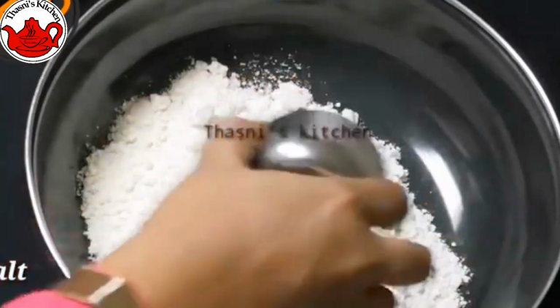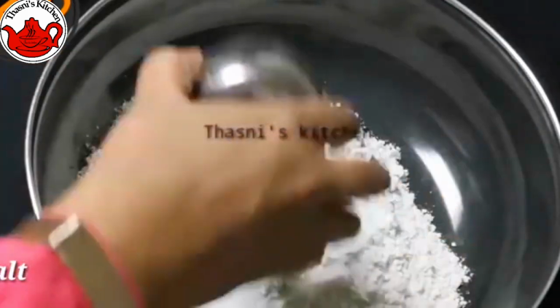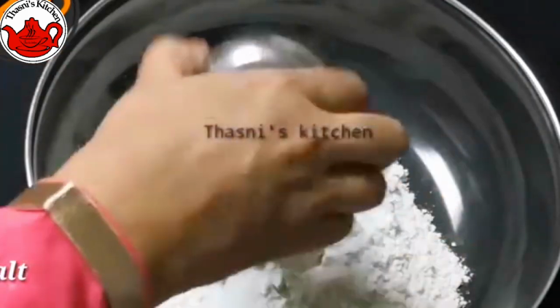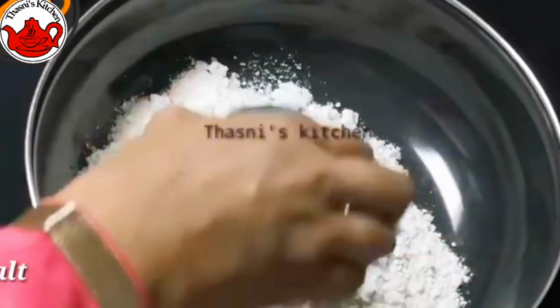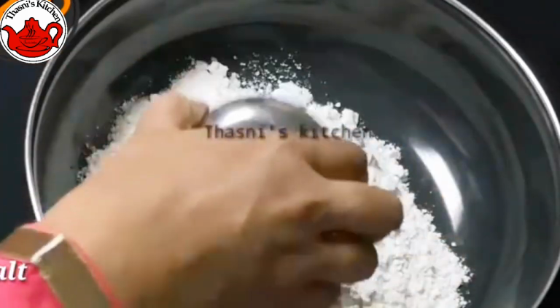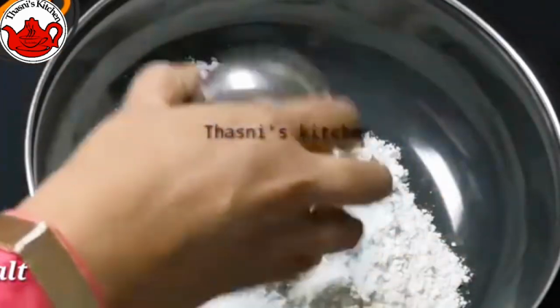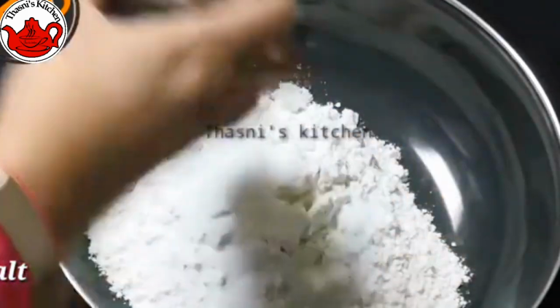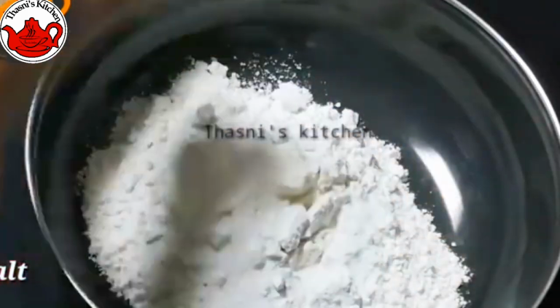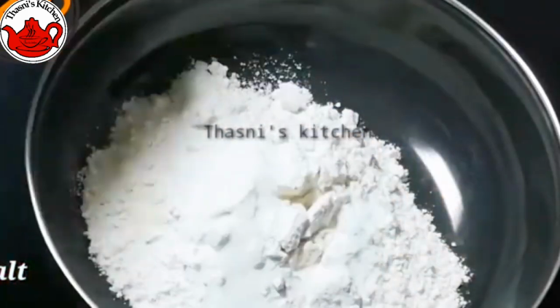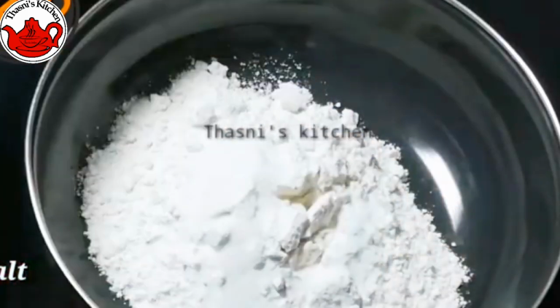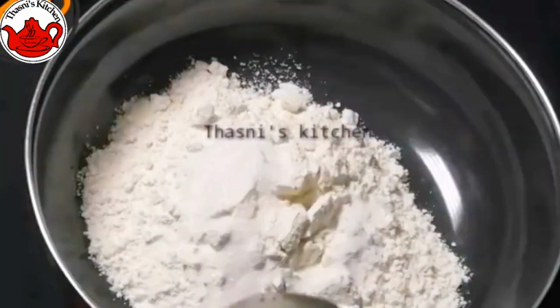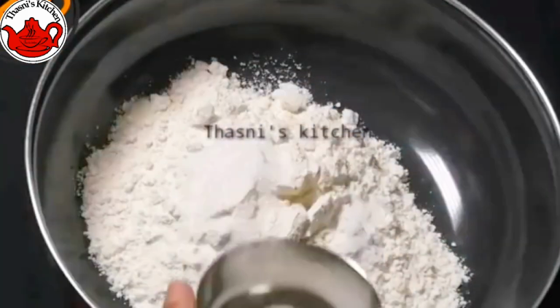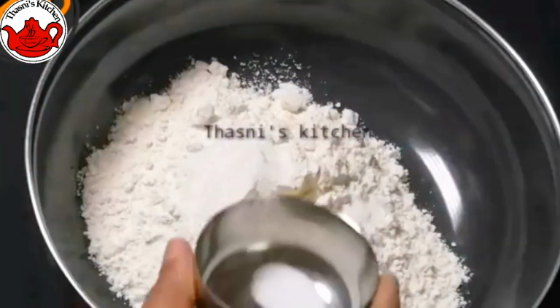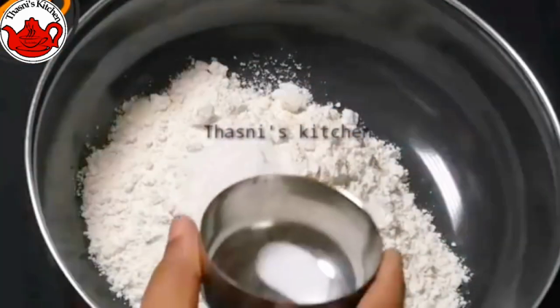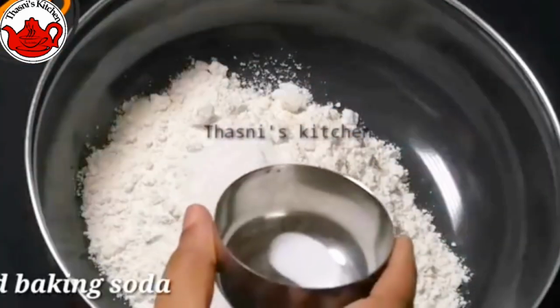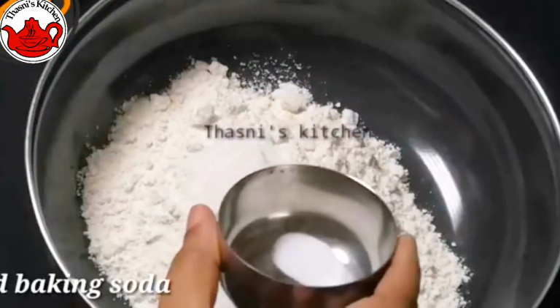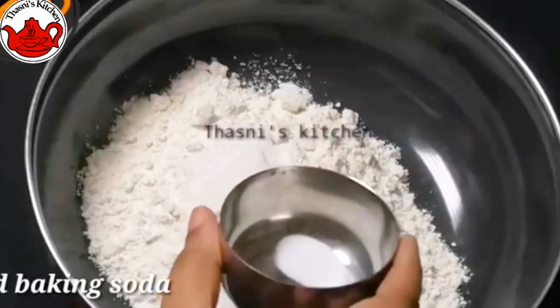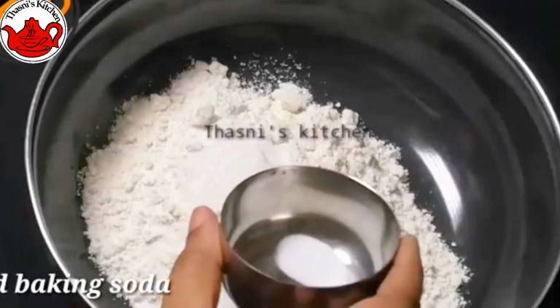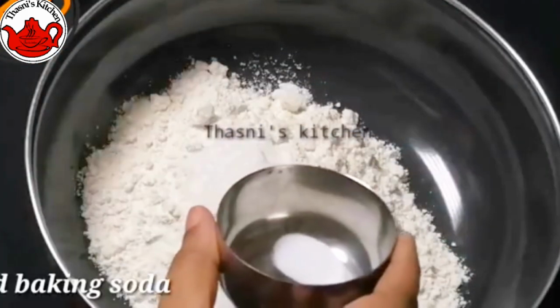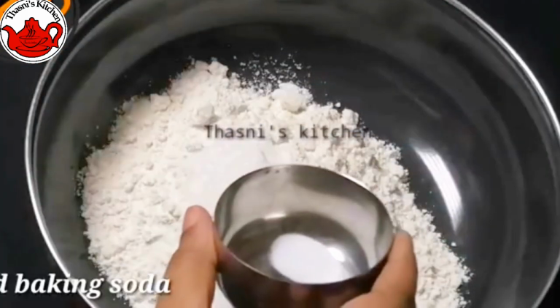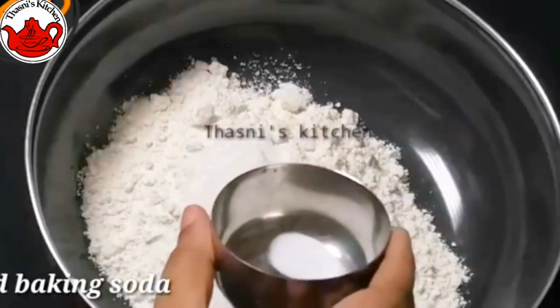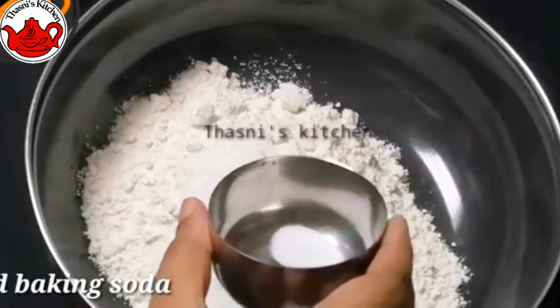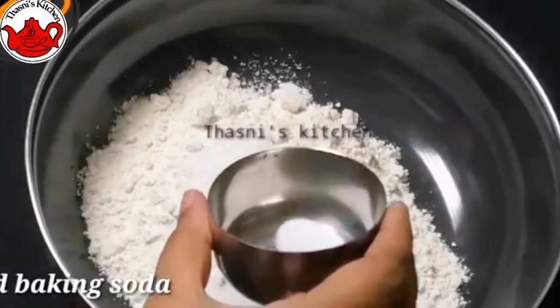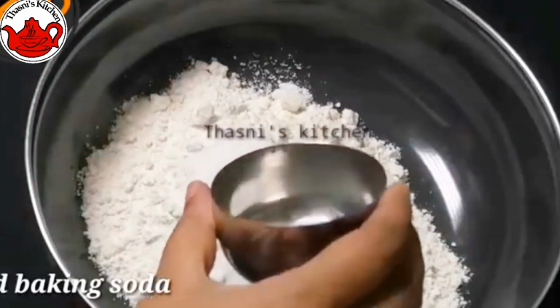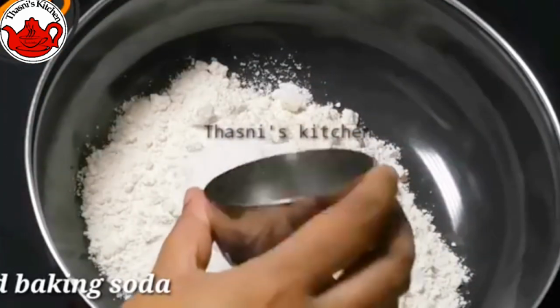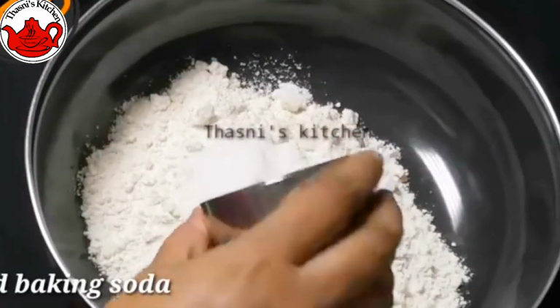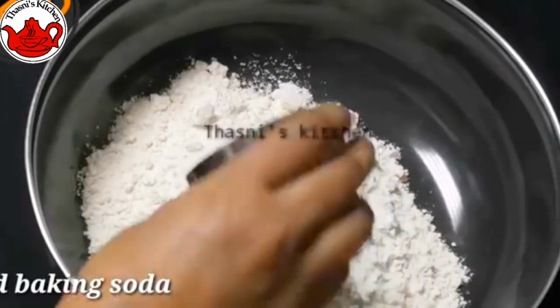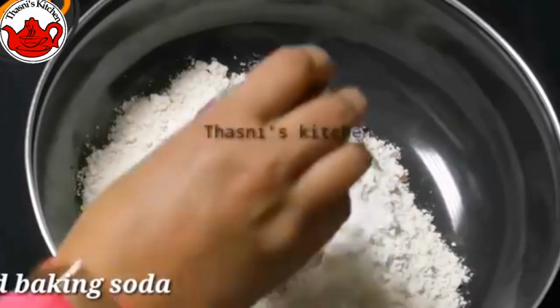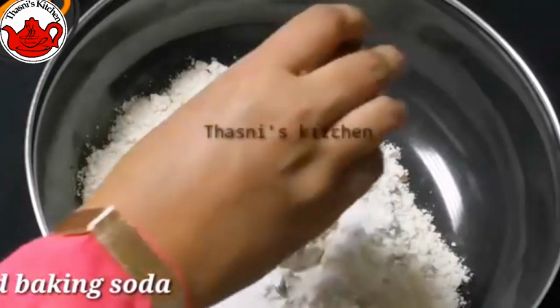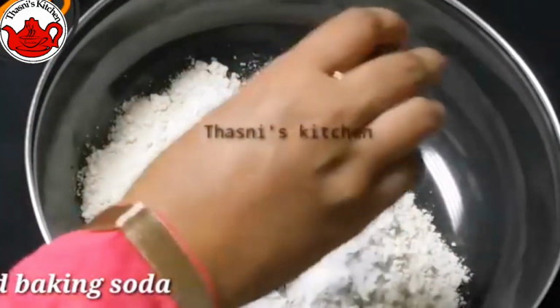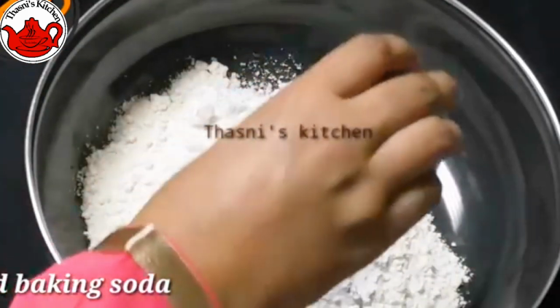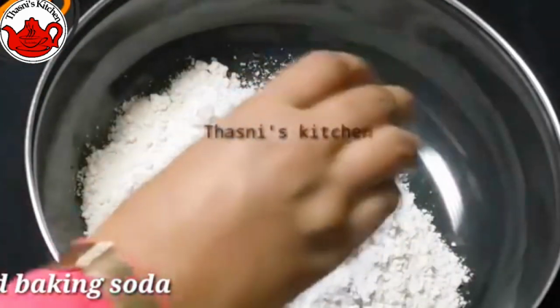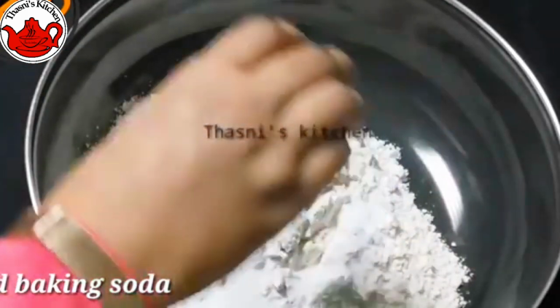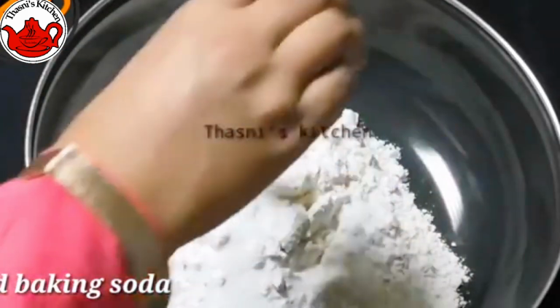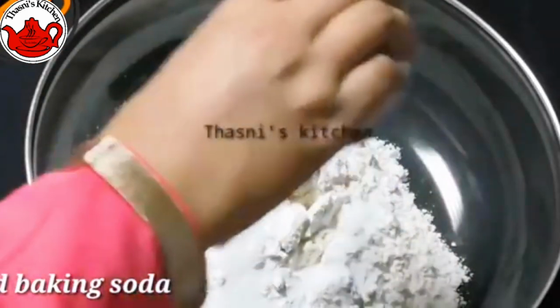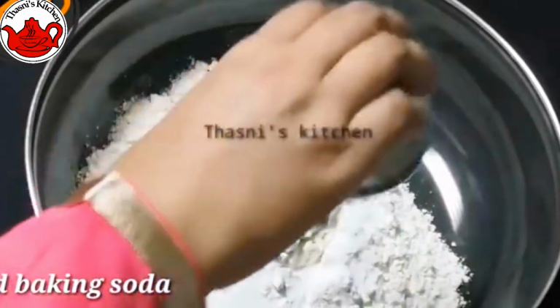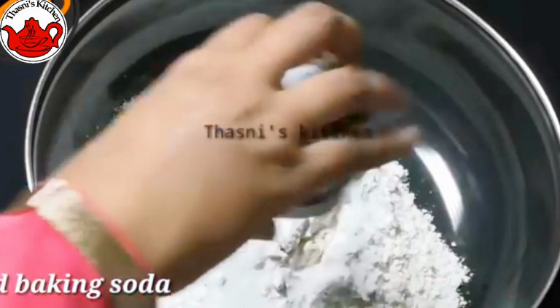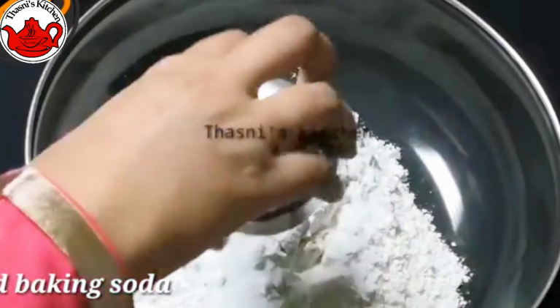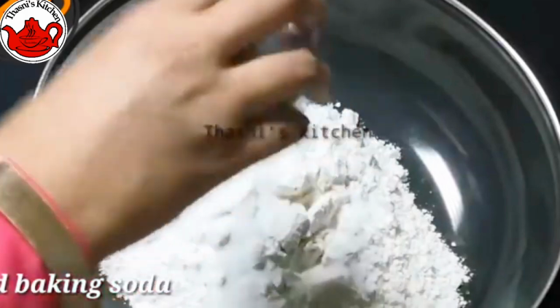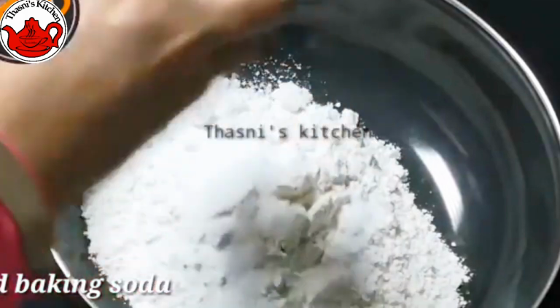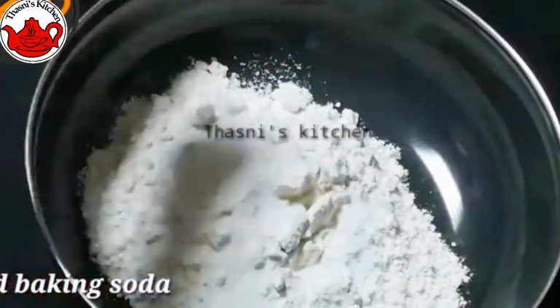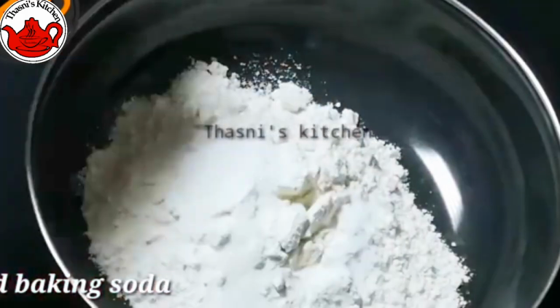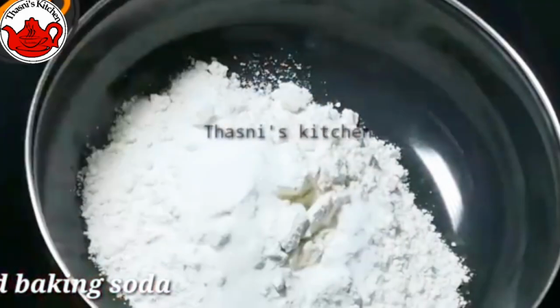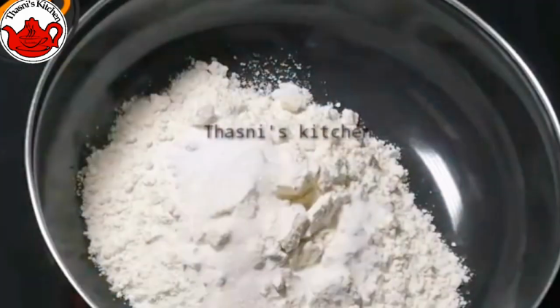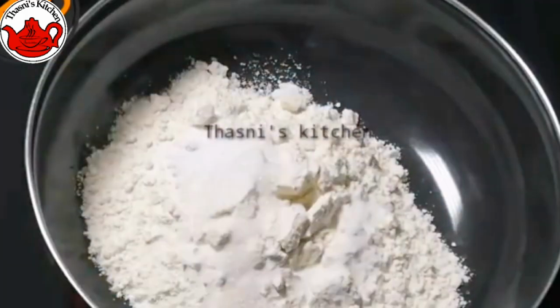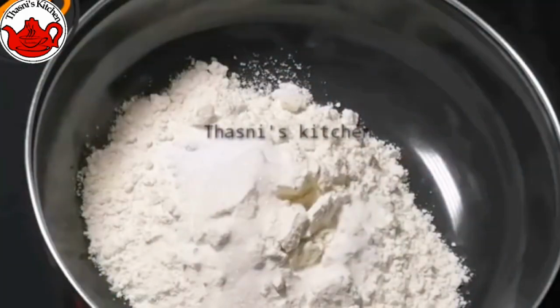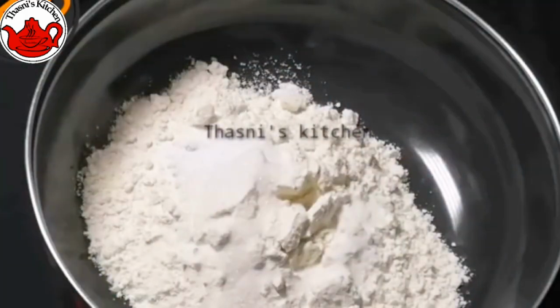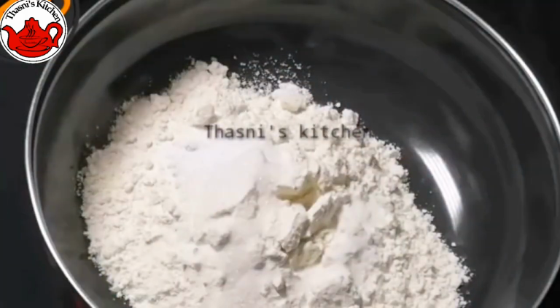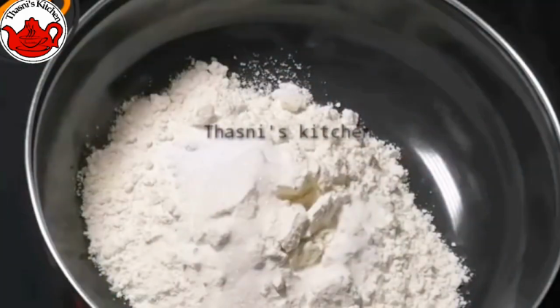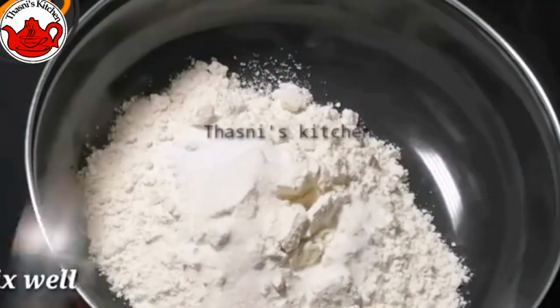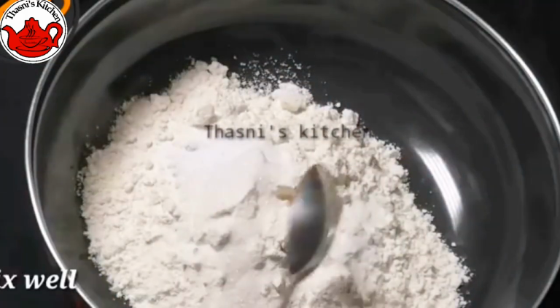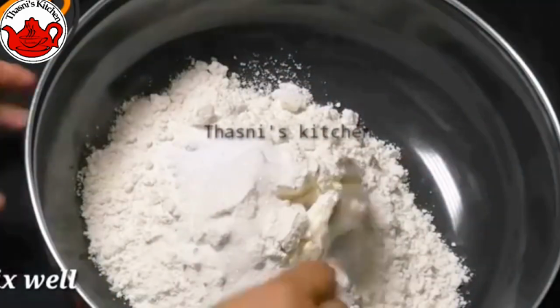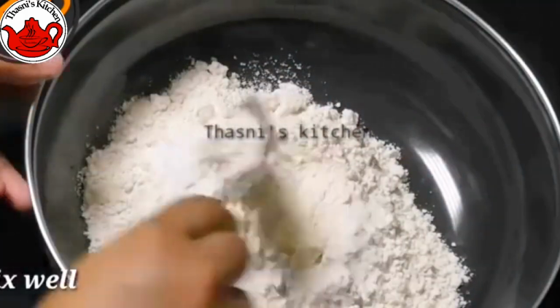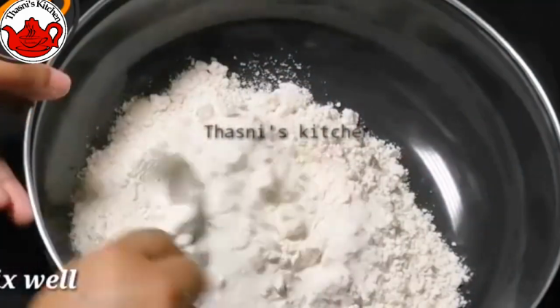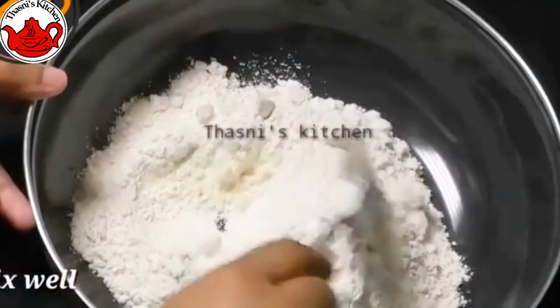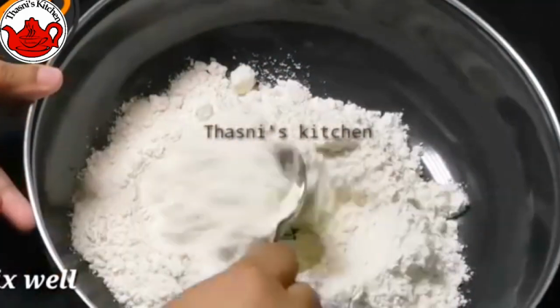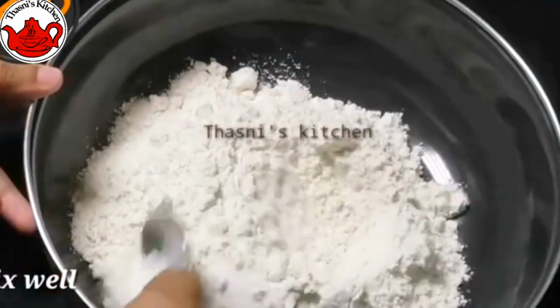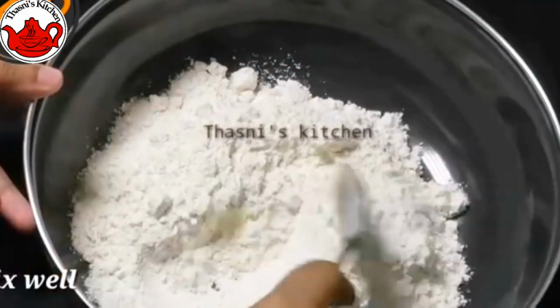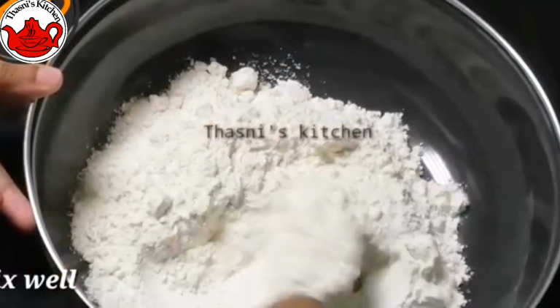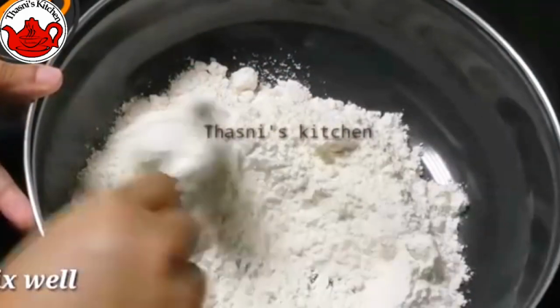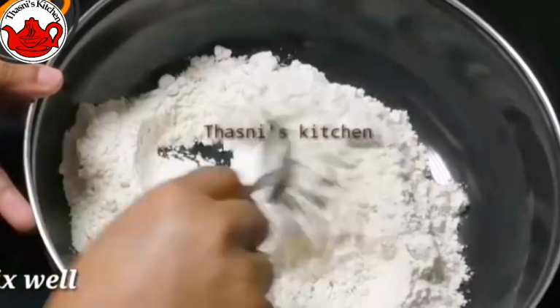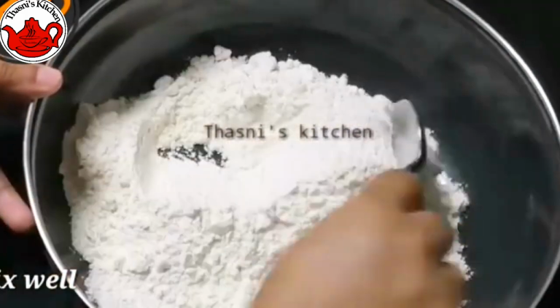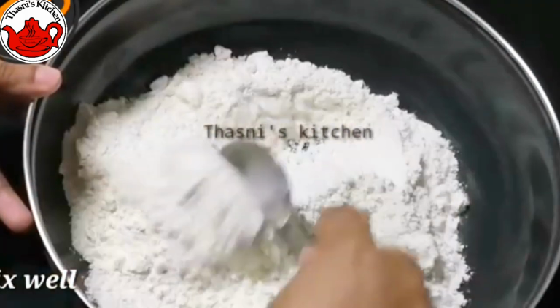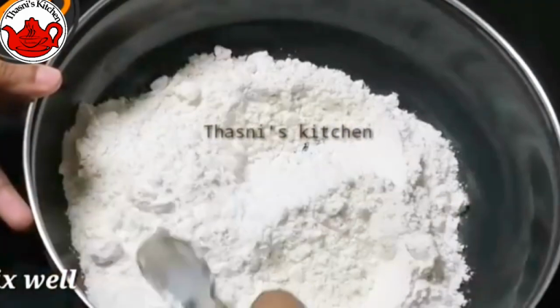In the bowl, we have 1 tablespoon of panchisara and 1 teaspoon of baking soda.